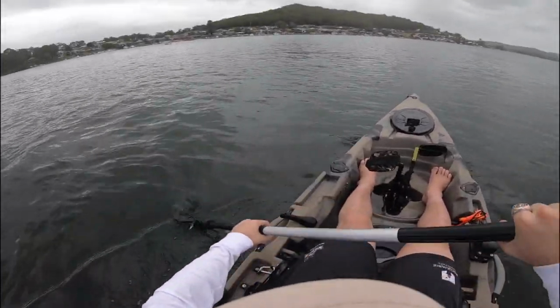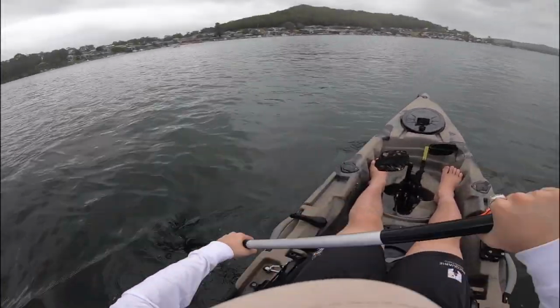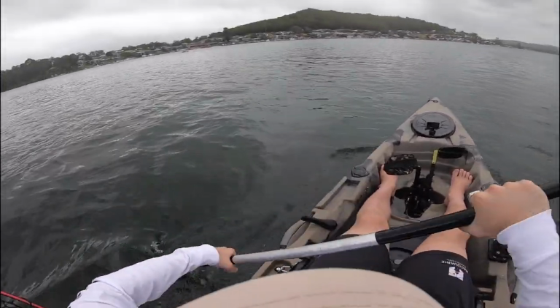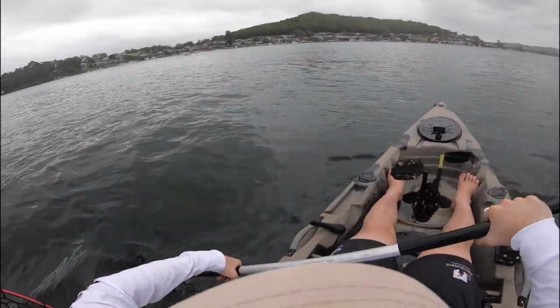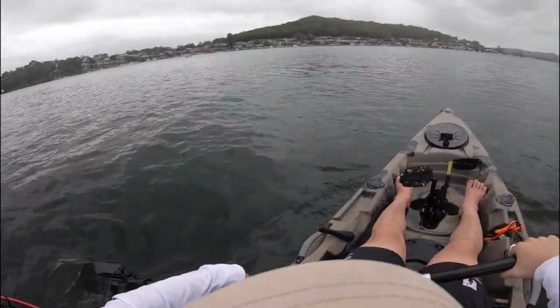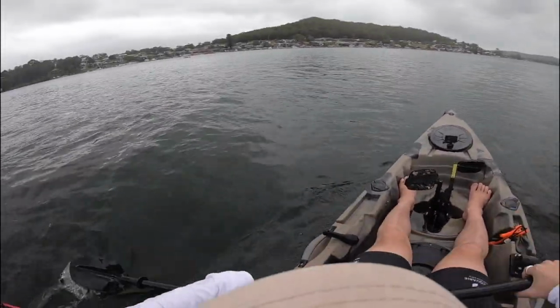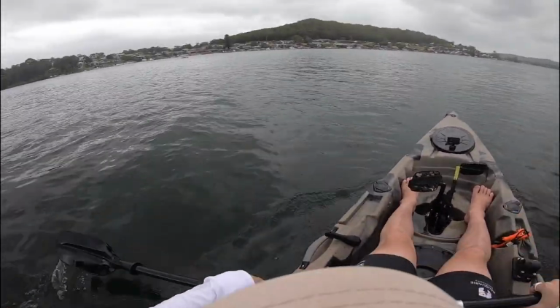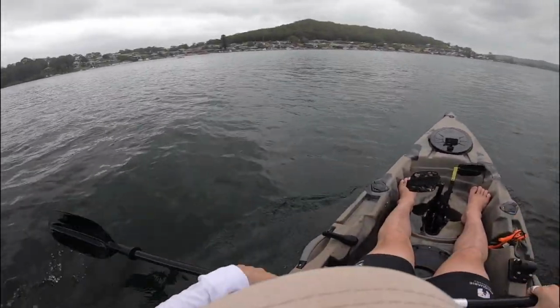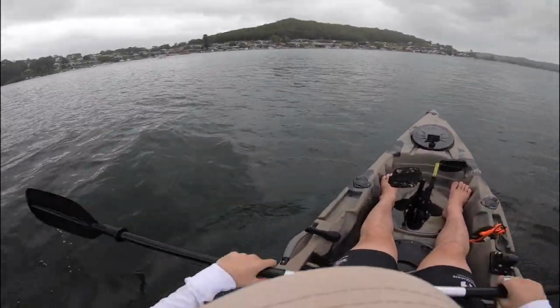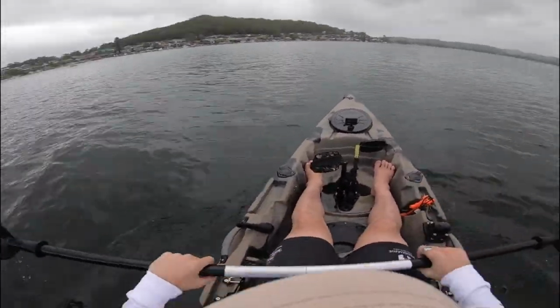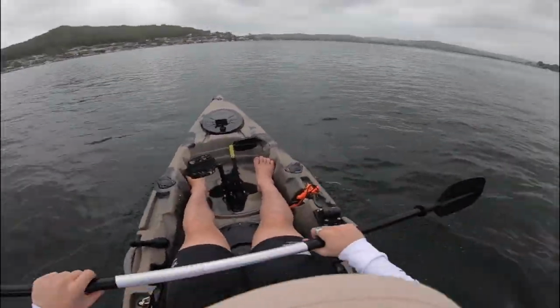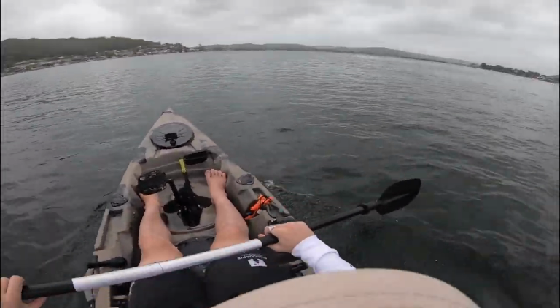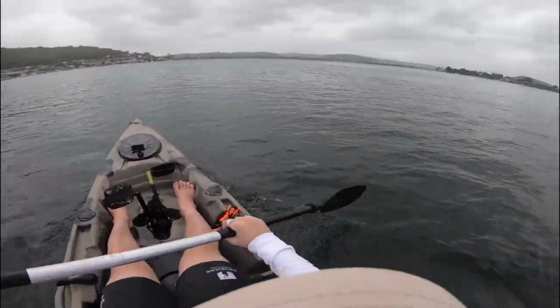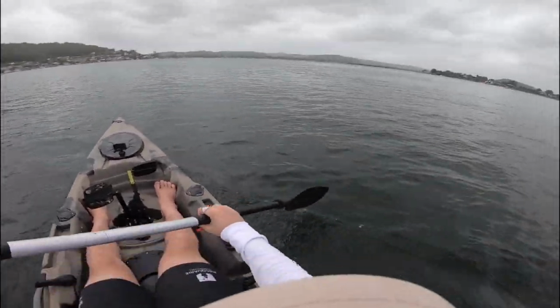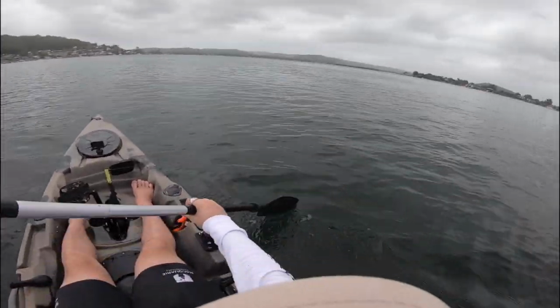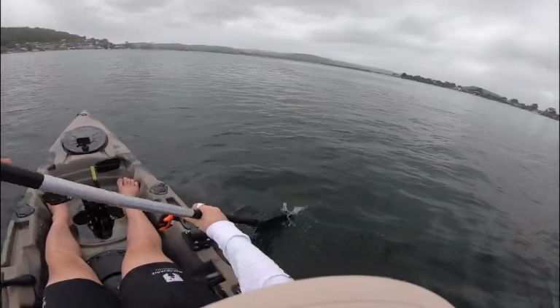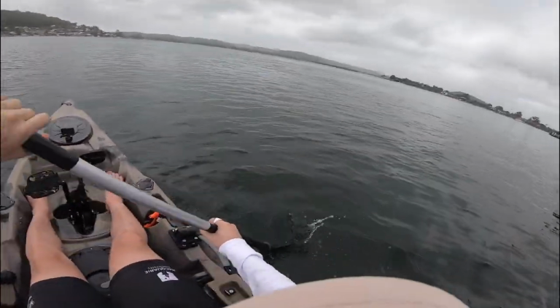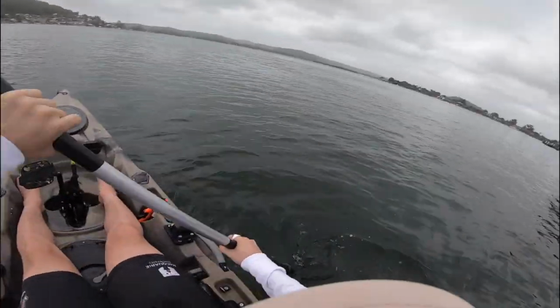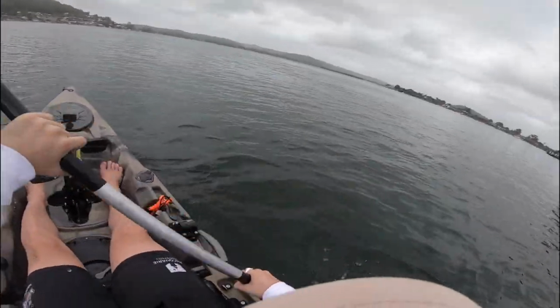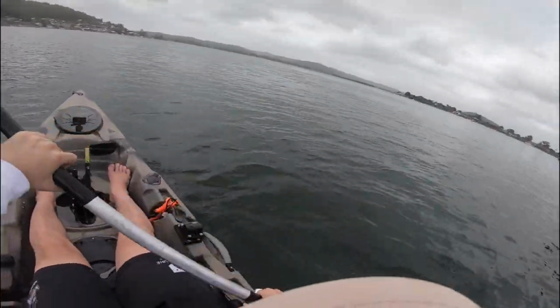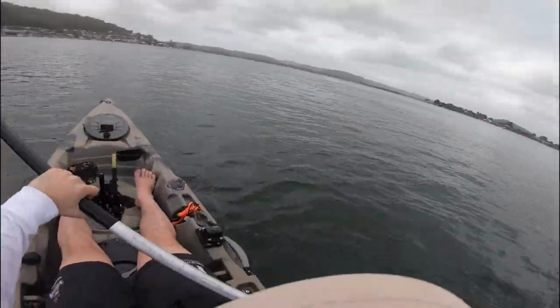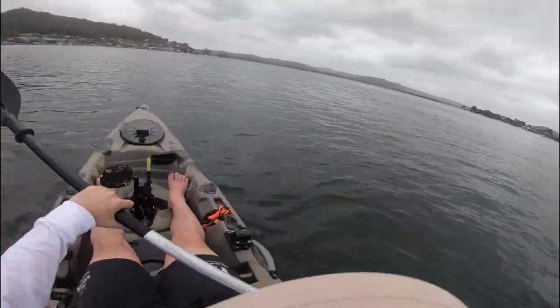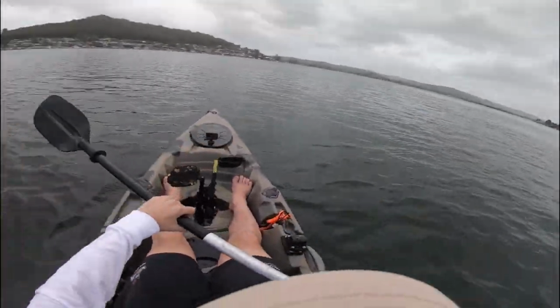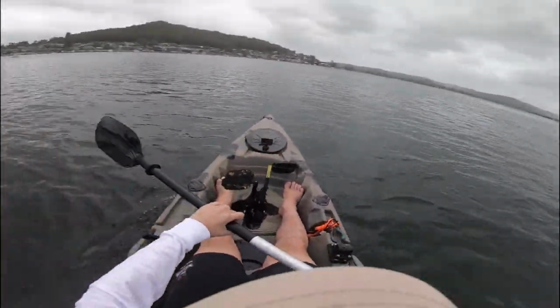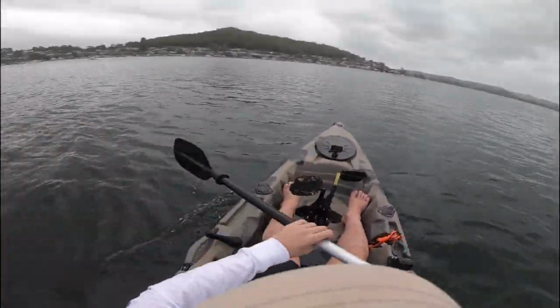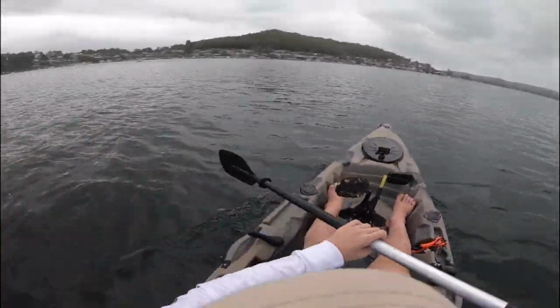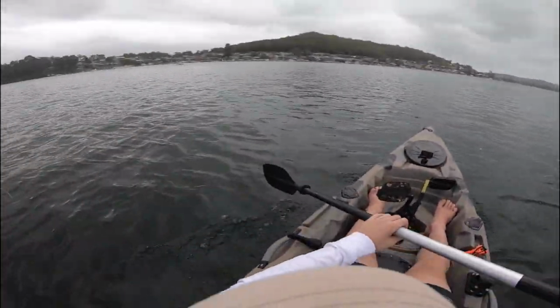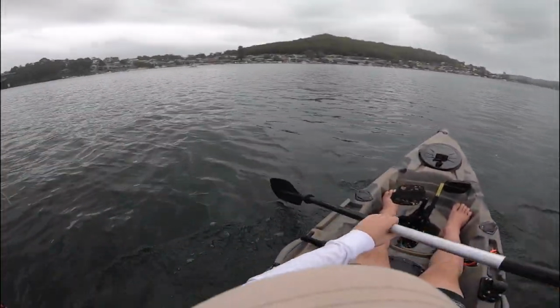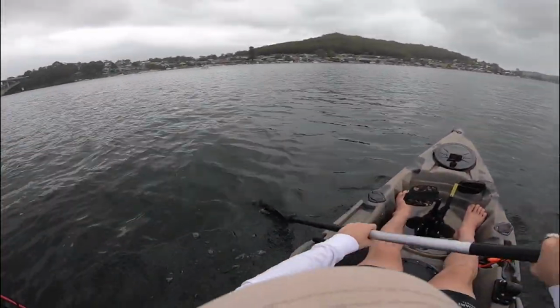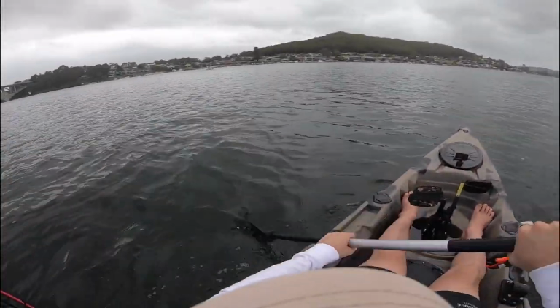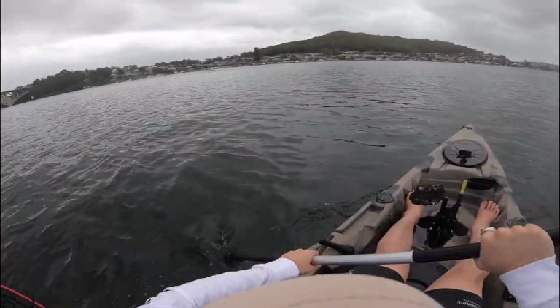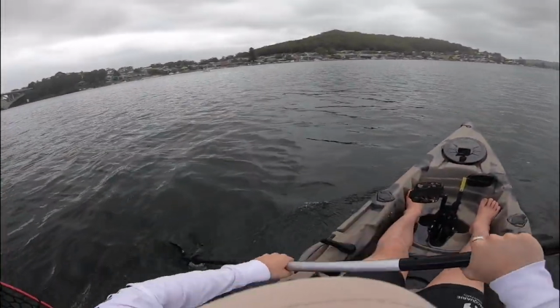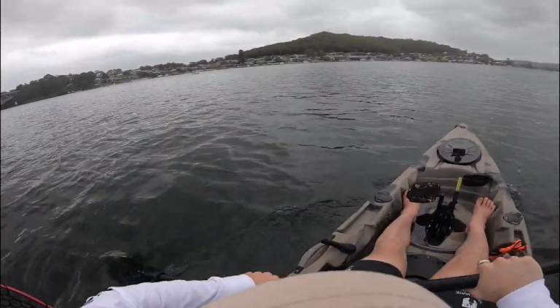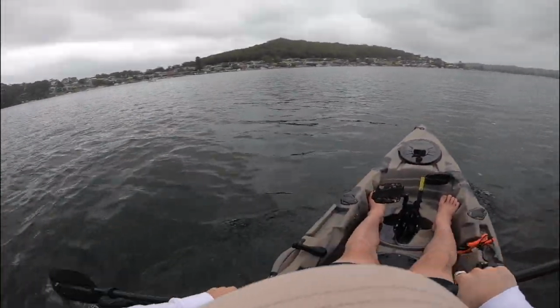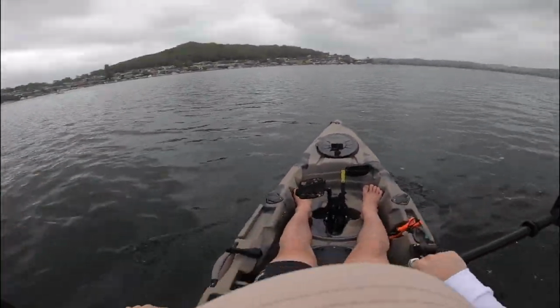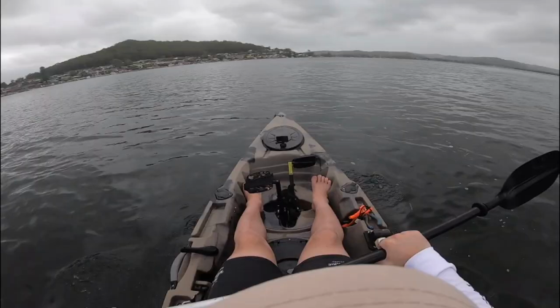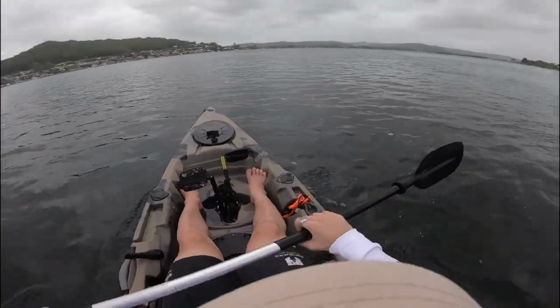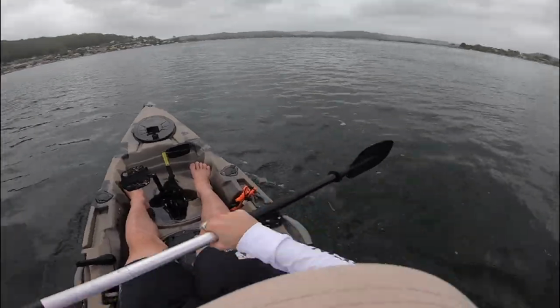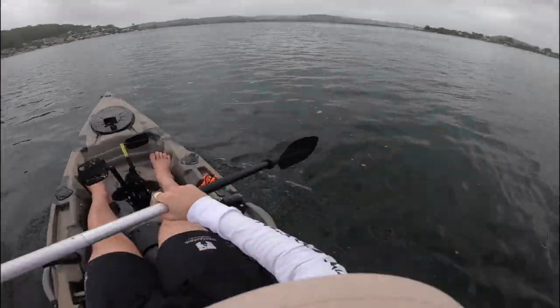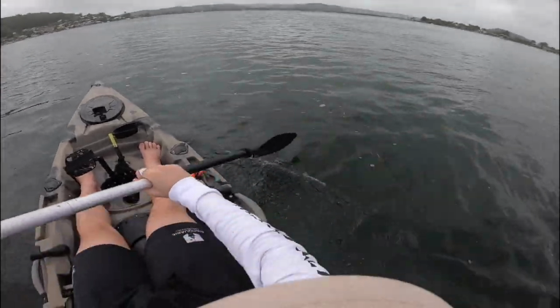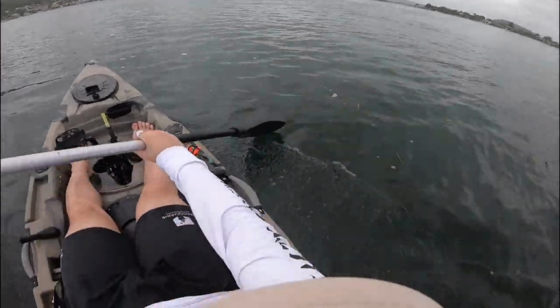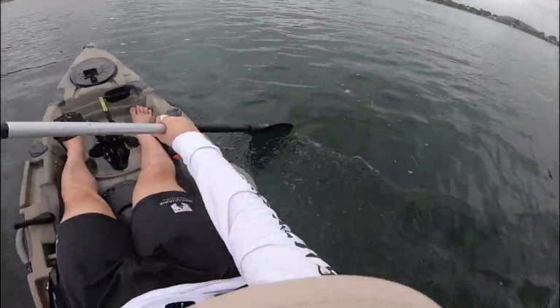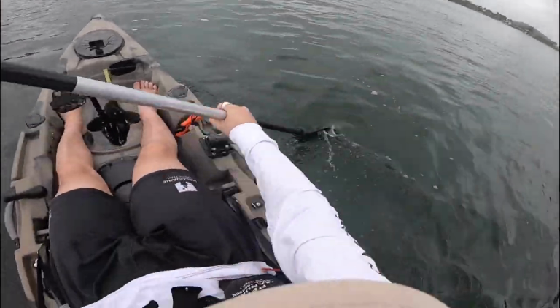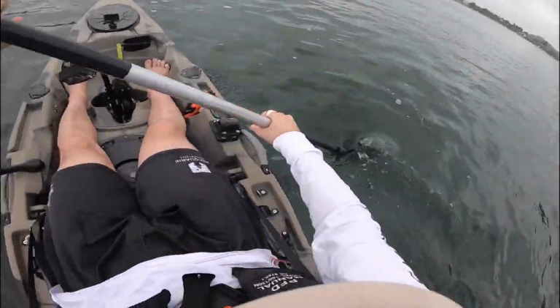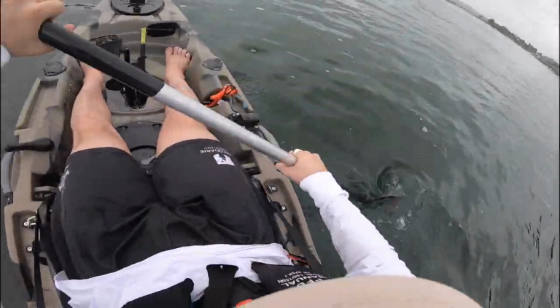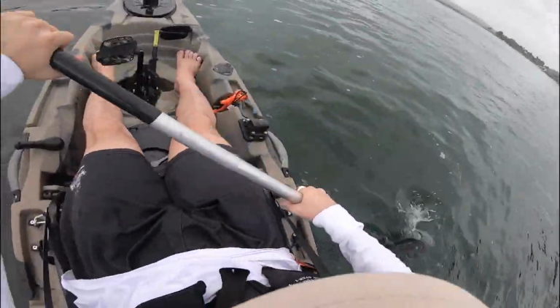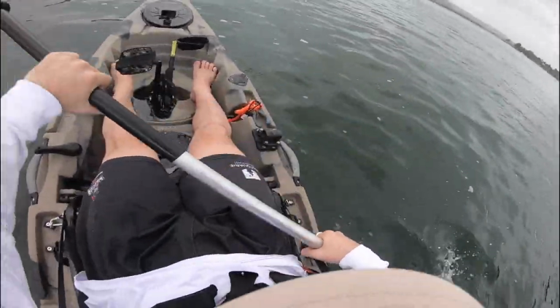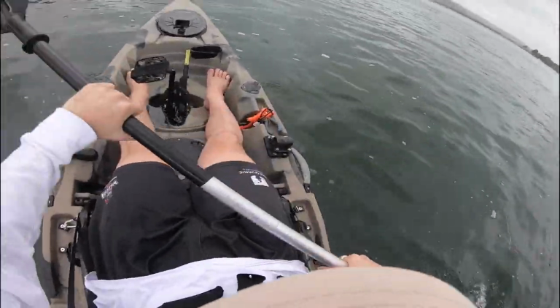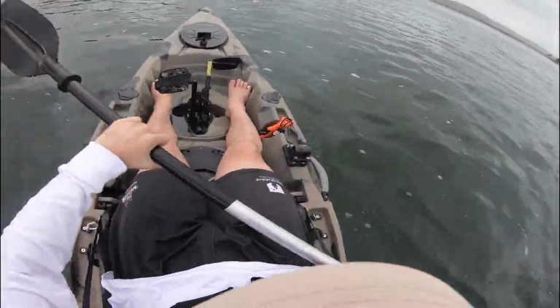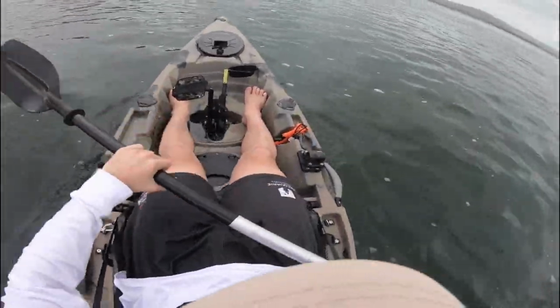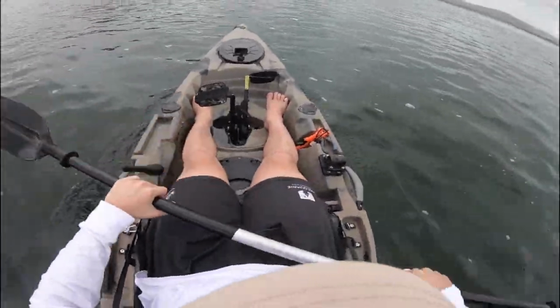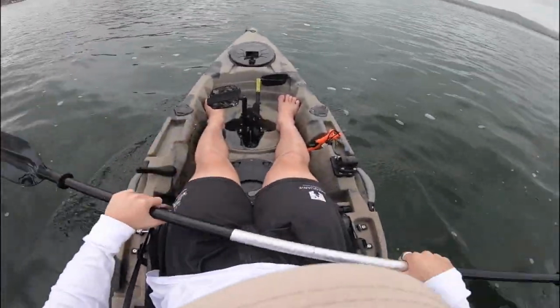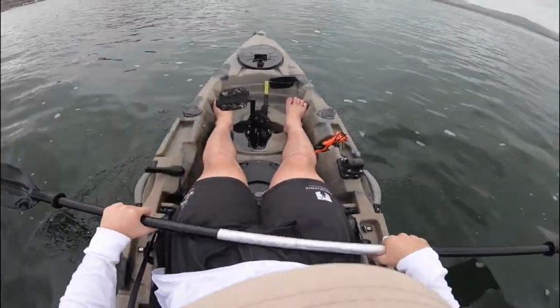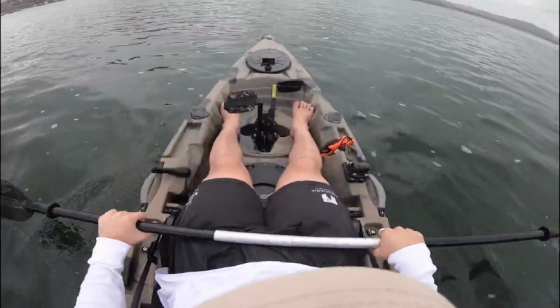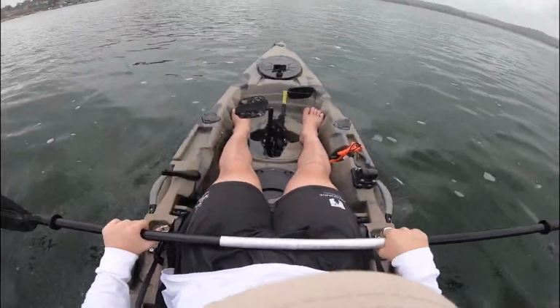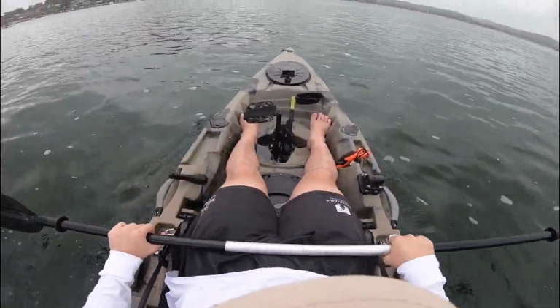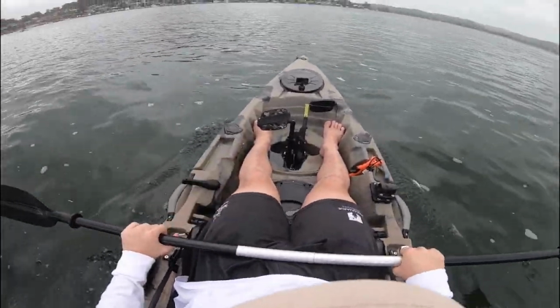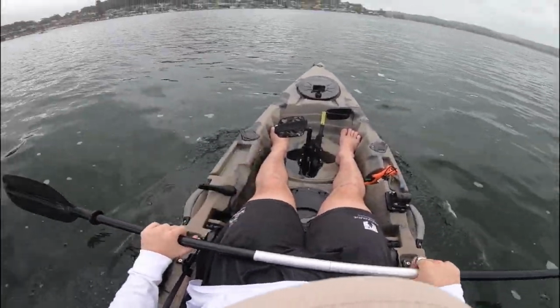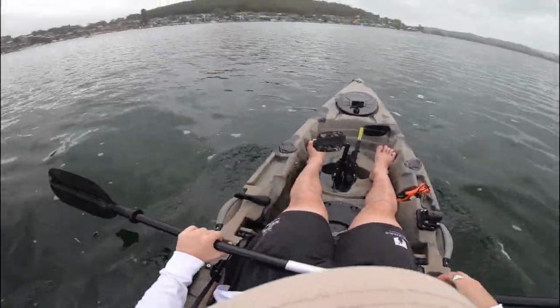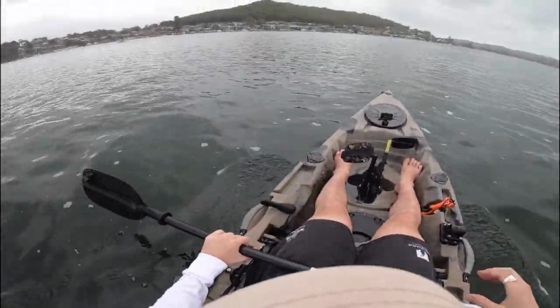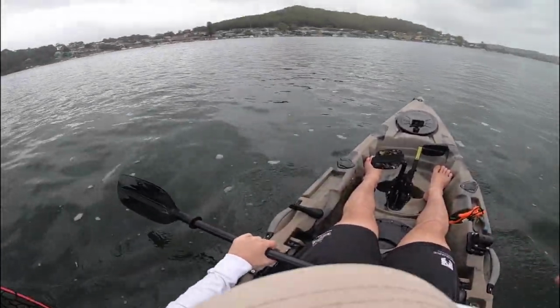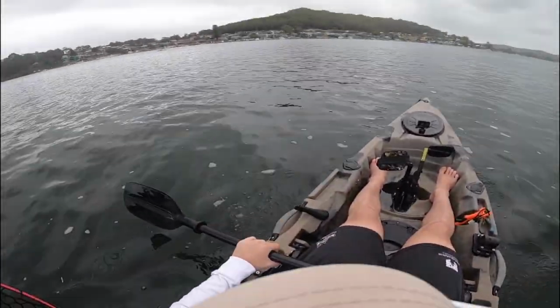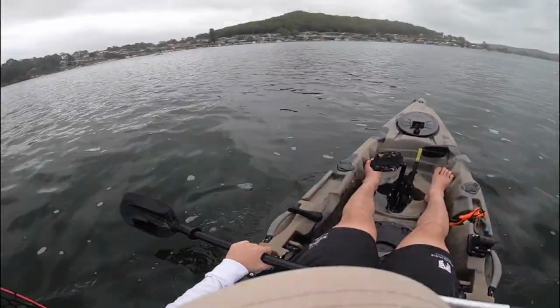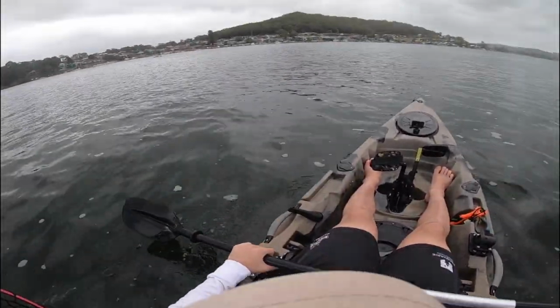Luckily we're at the tail end of the tide so it's not as fast flowing as it could be, but it should be slowing down in the next hour or so. Giving the arms a good old workout — paddling with my hands the old-fashioned way. Oh, this sucks.